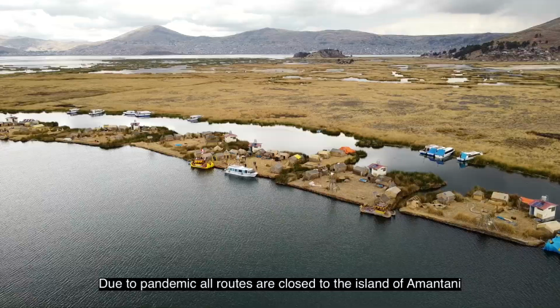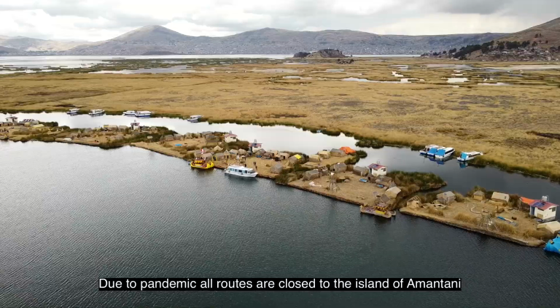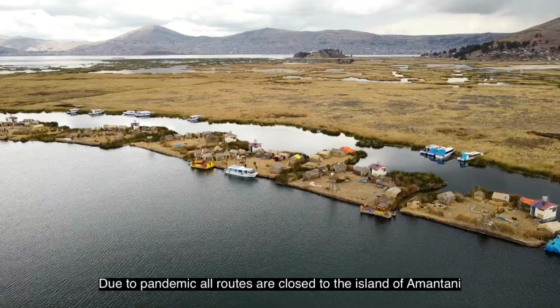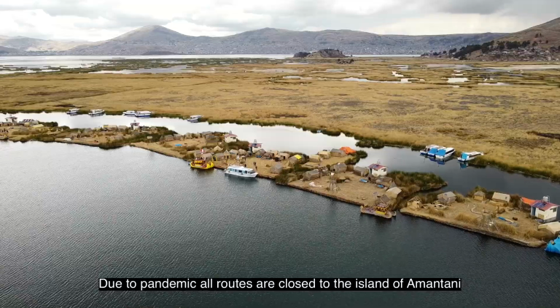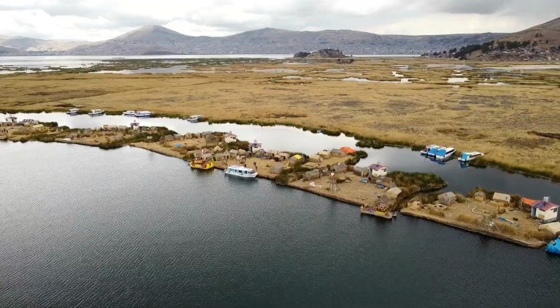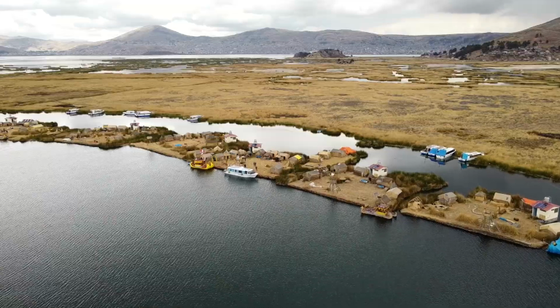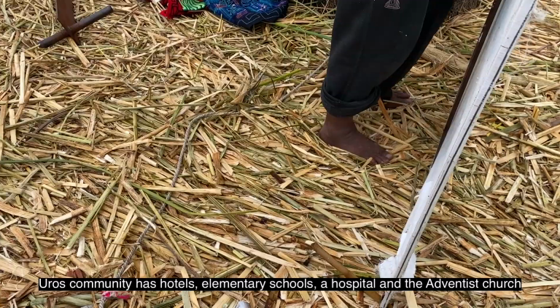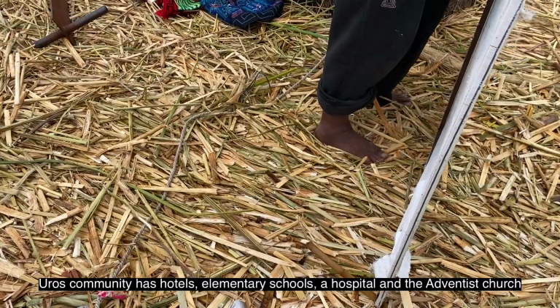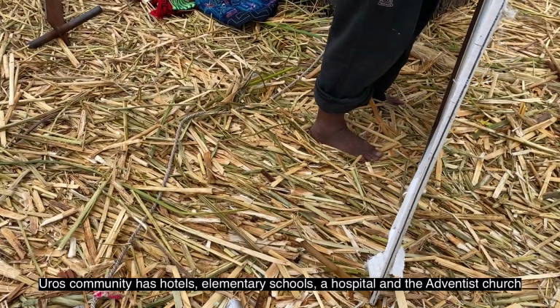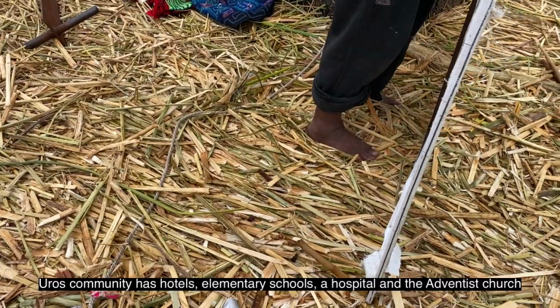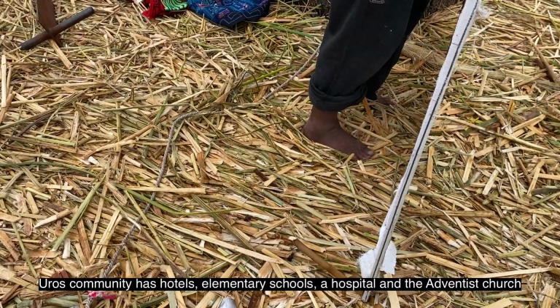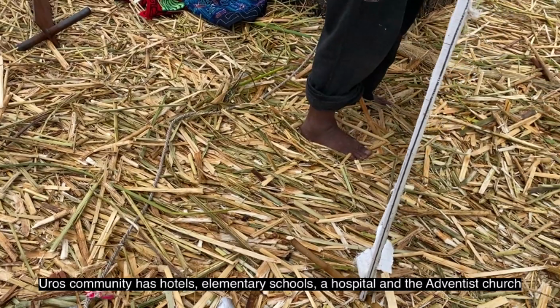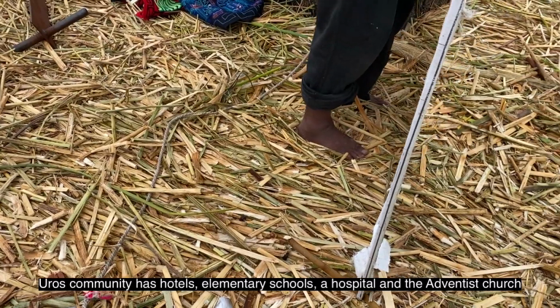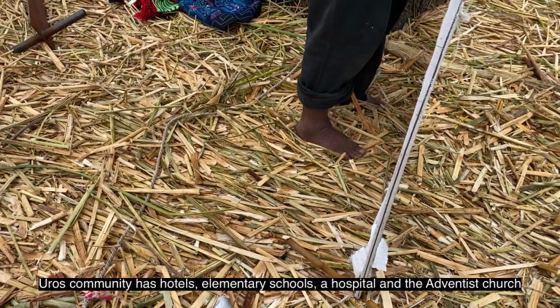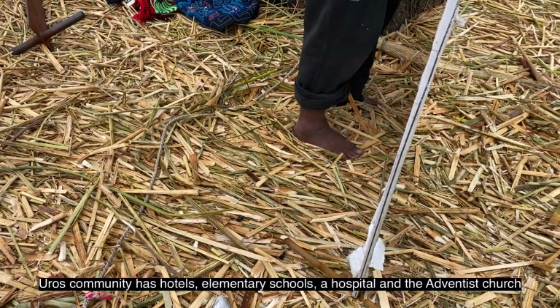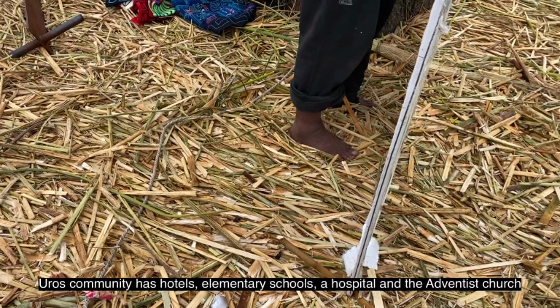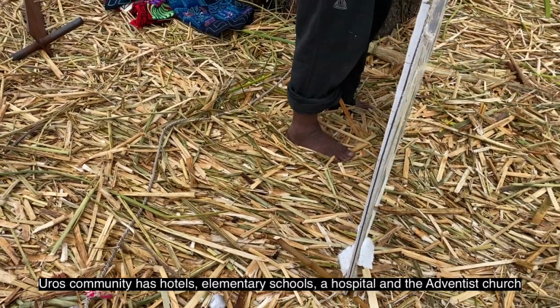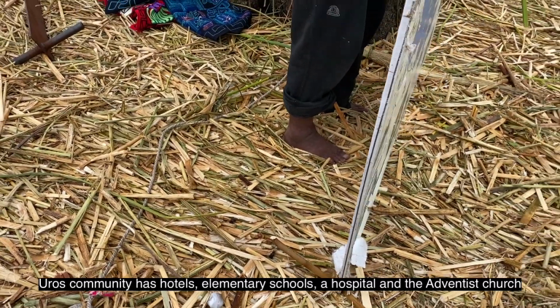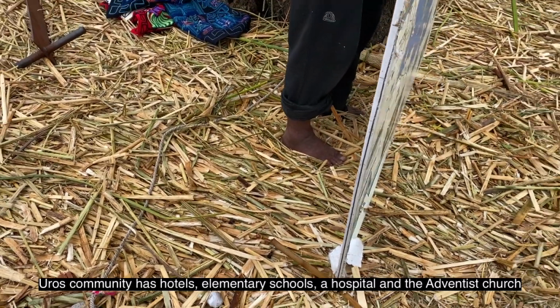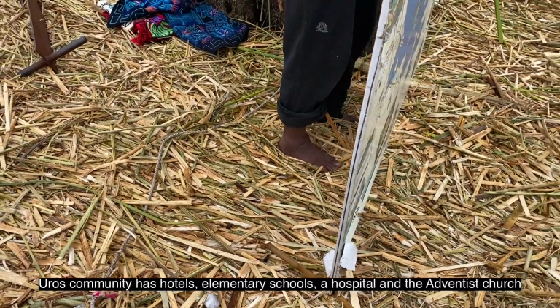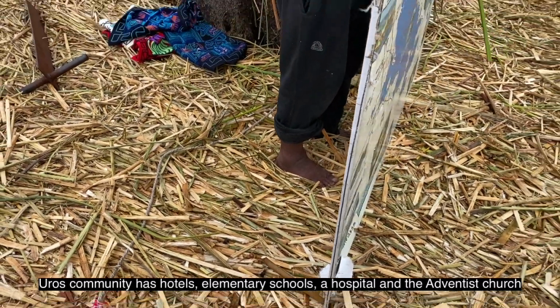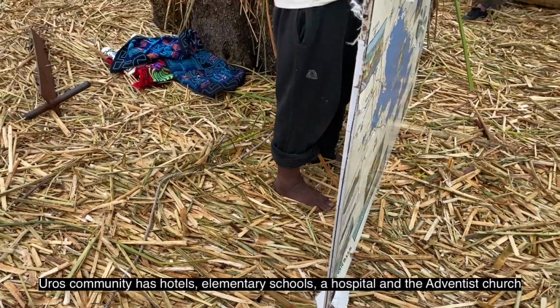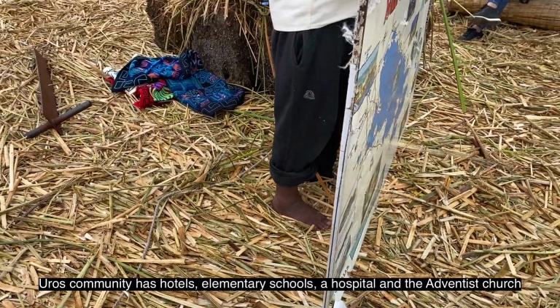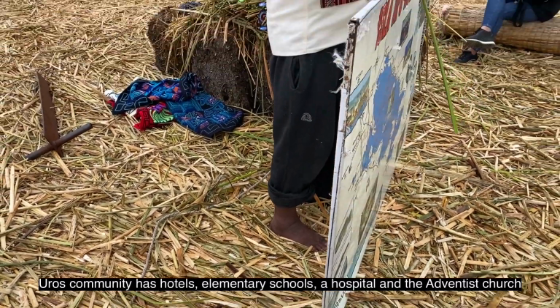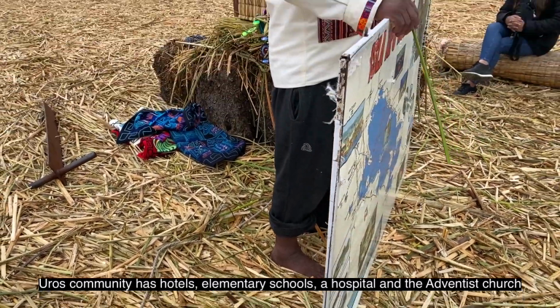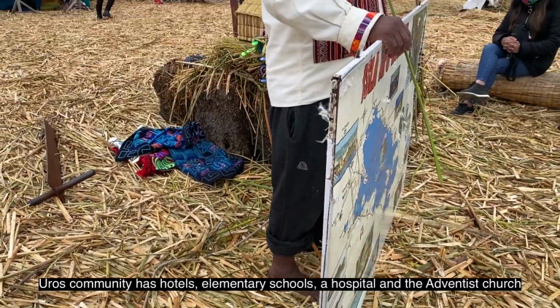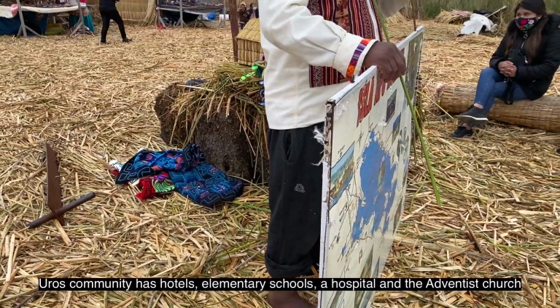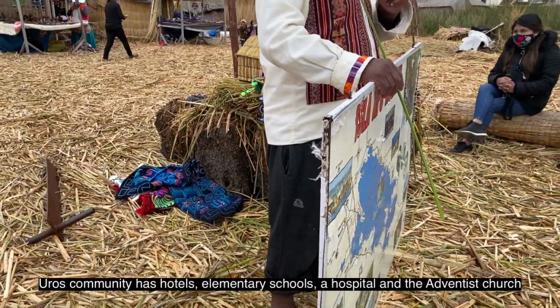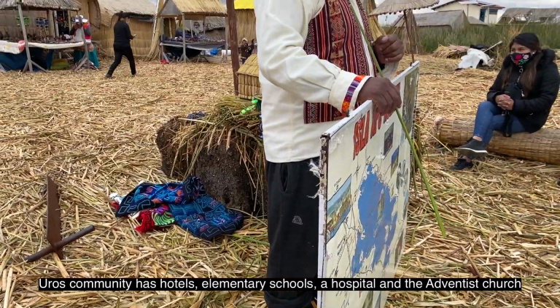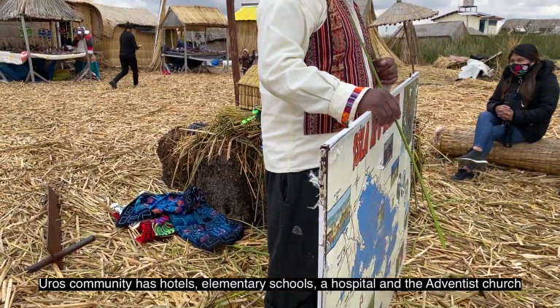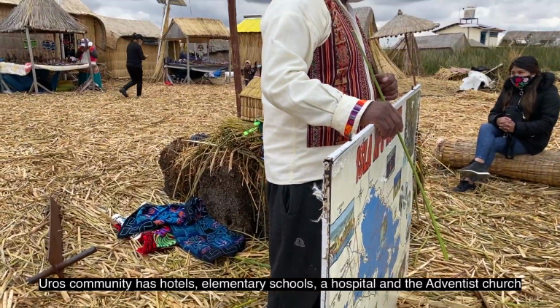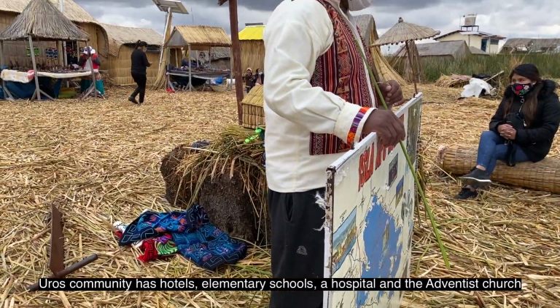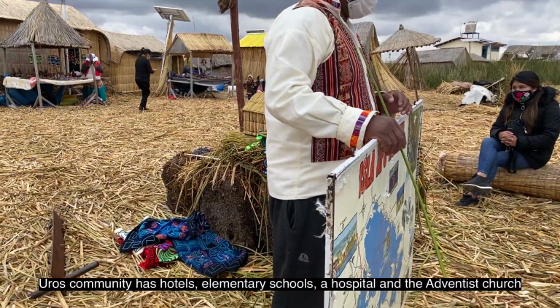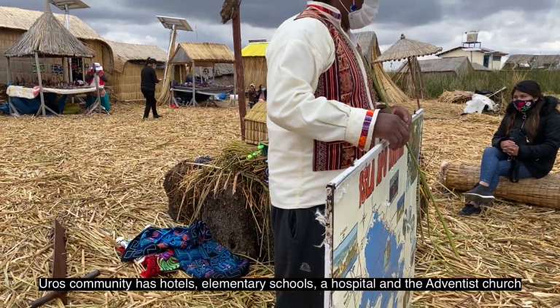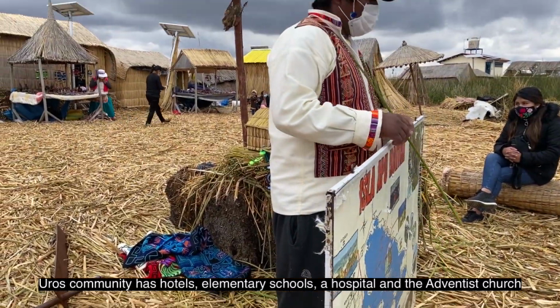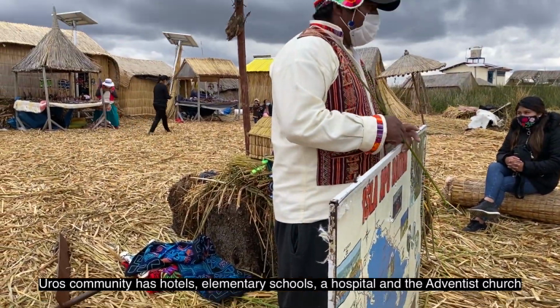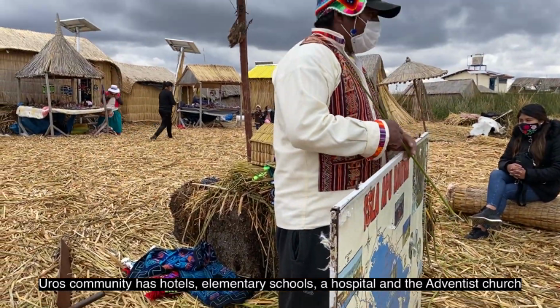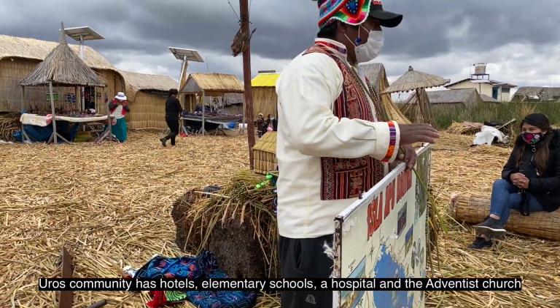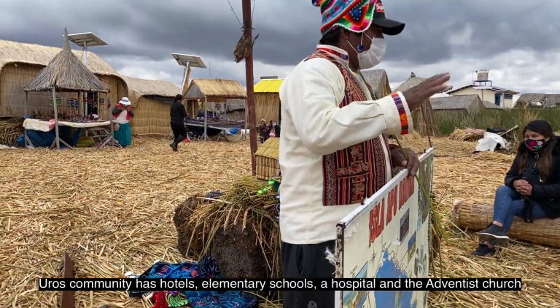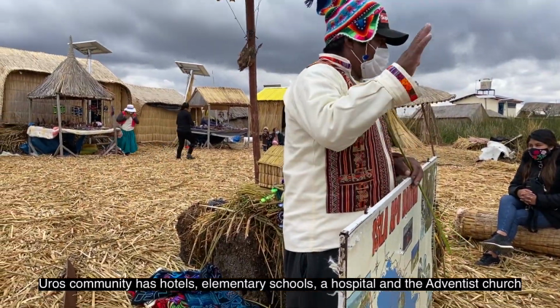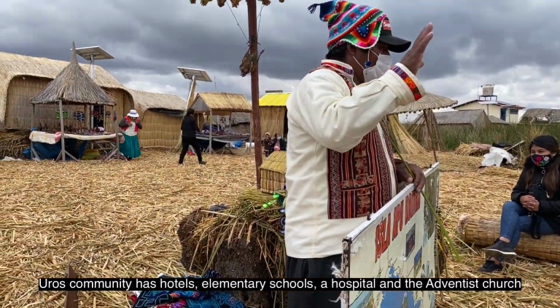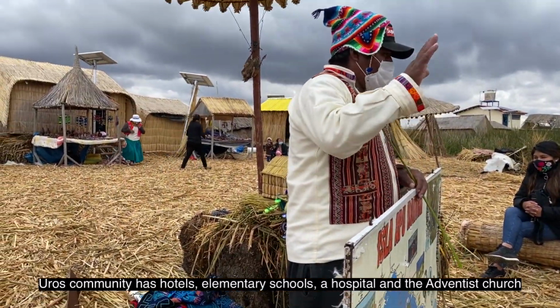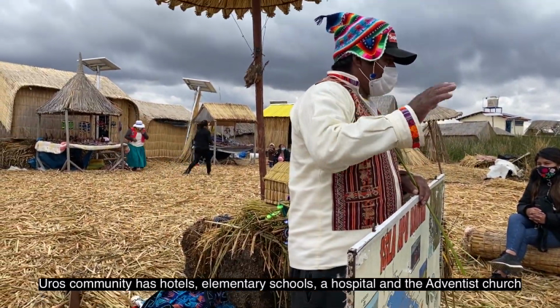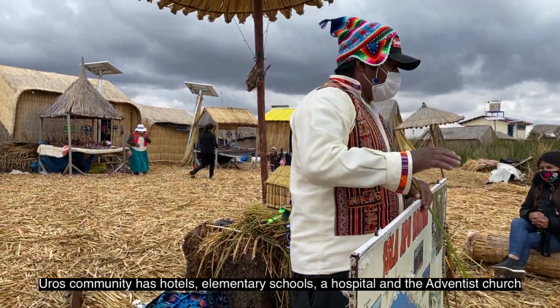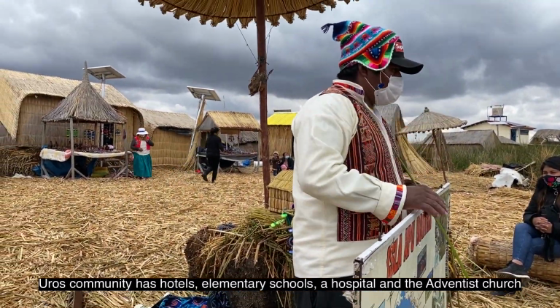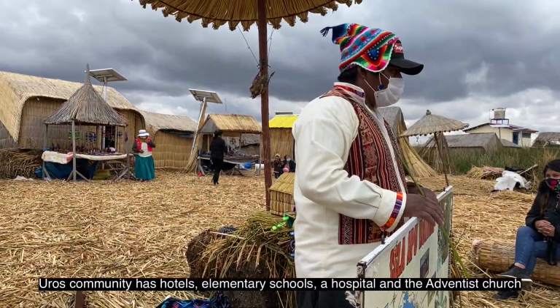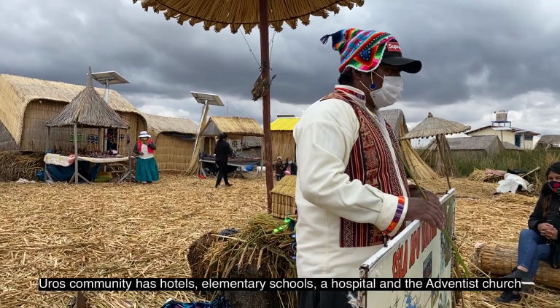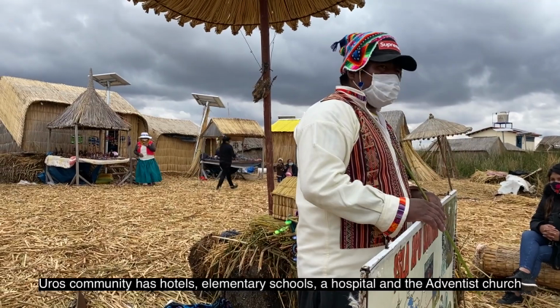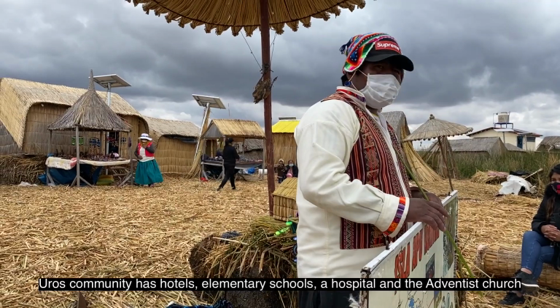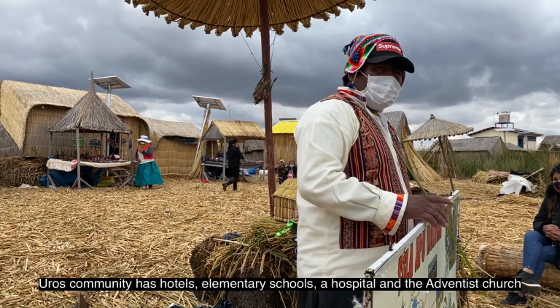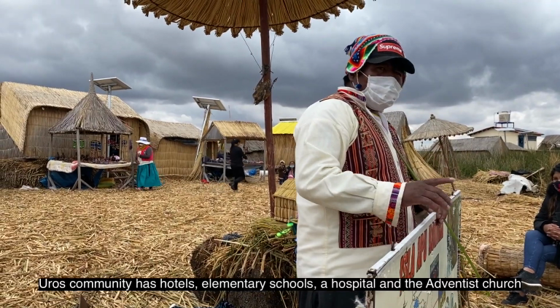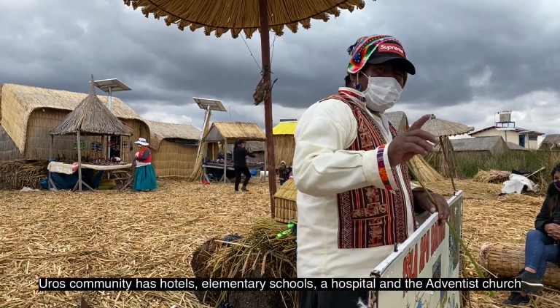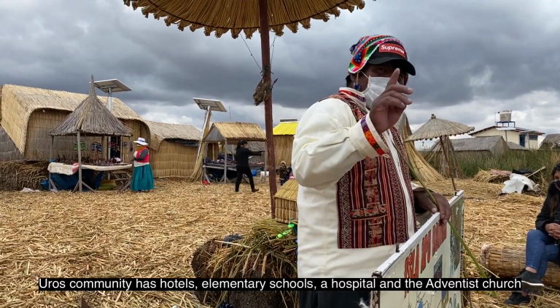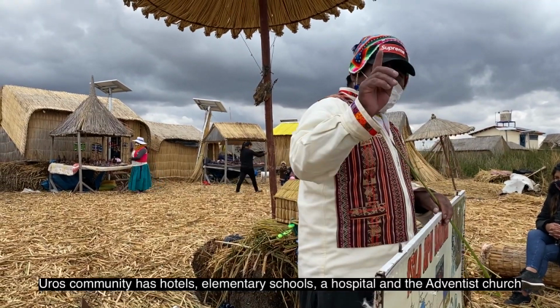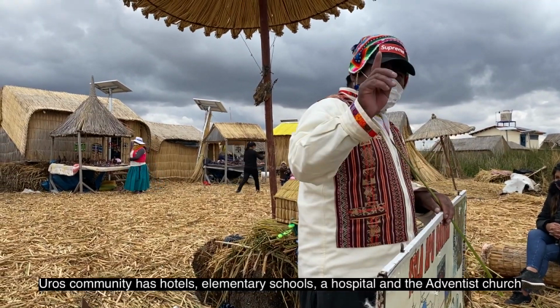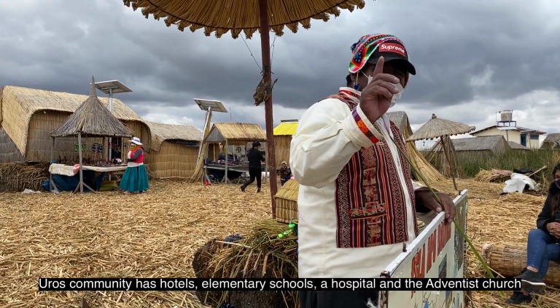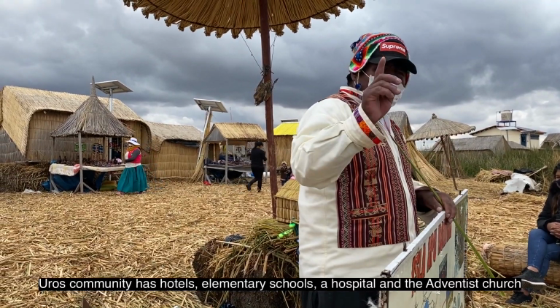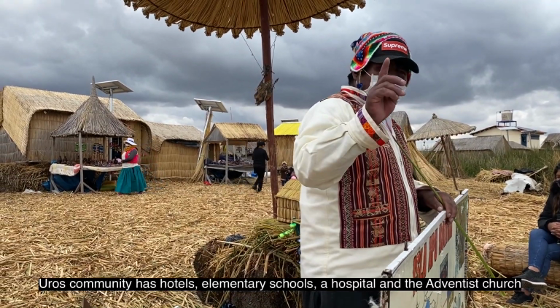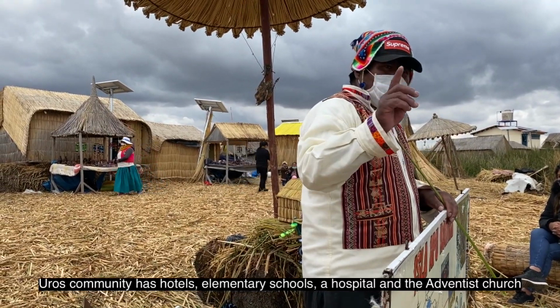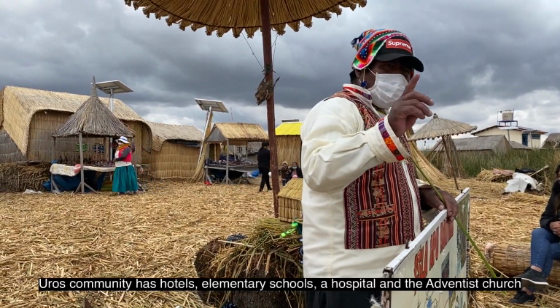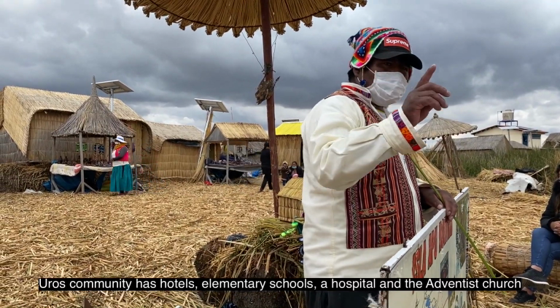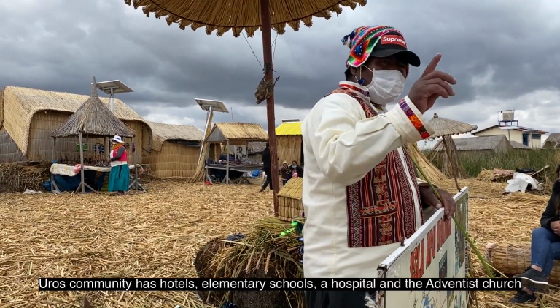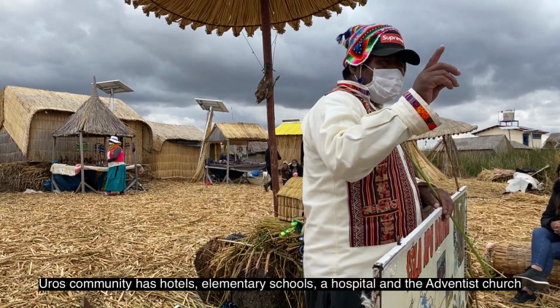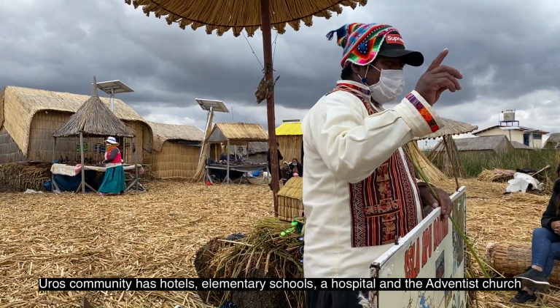Тут есть так называемые отели, начальные школы, госпиталь, а еще есть церковь адвентистов седьмого дня.